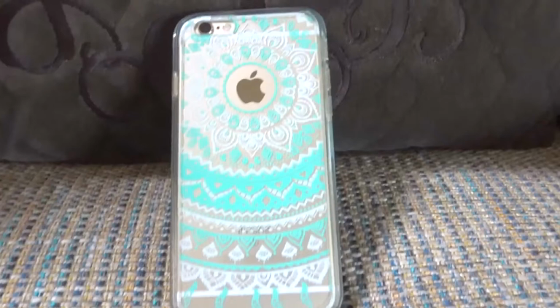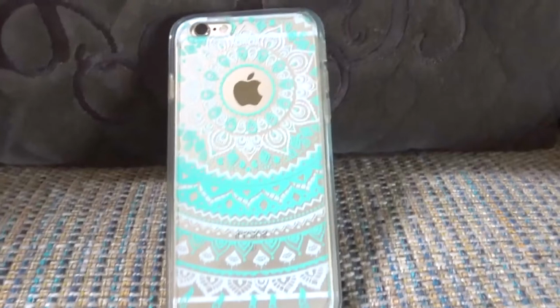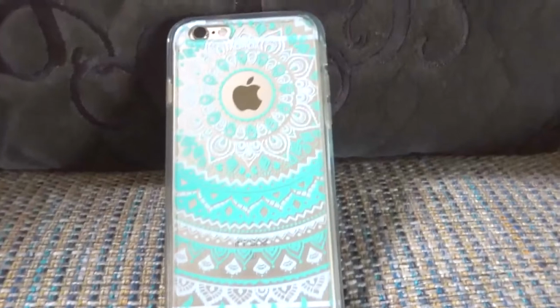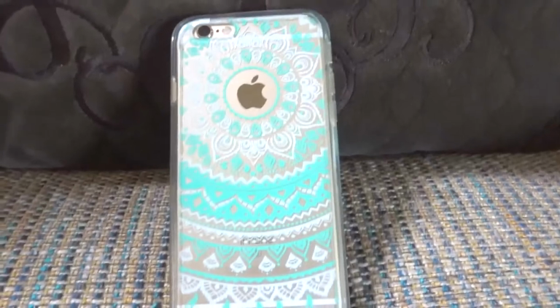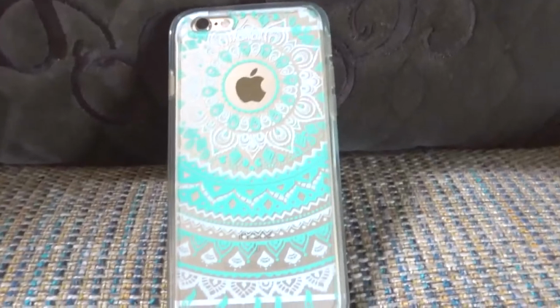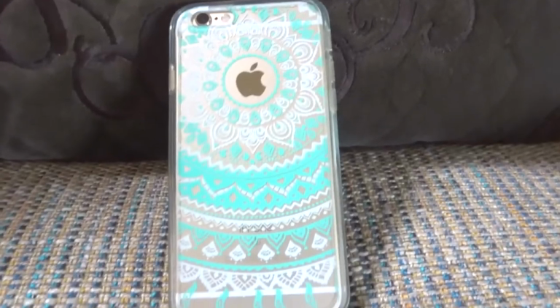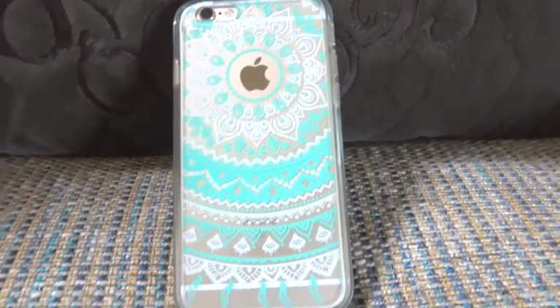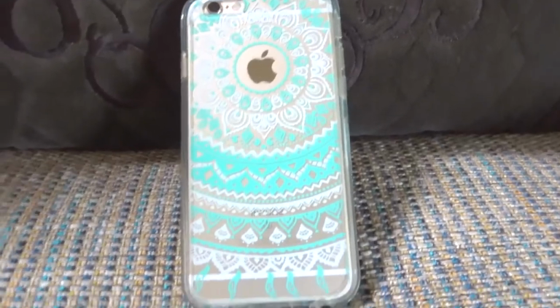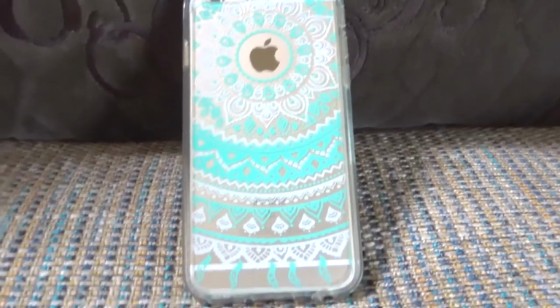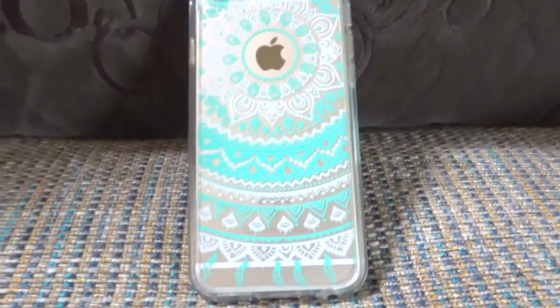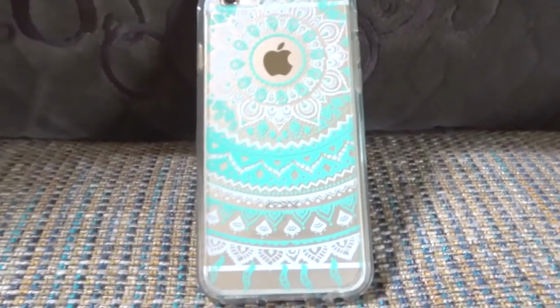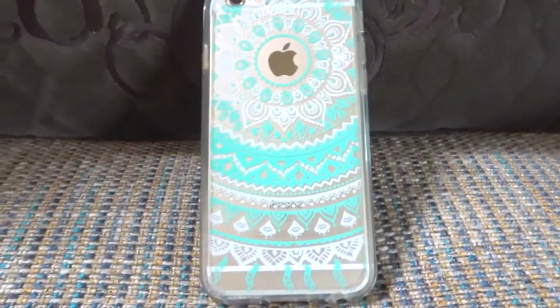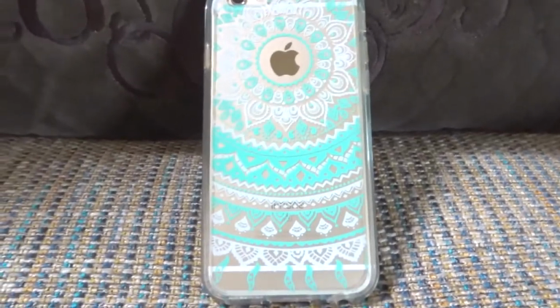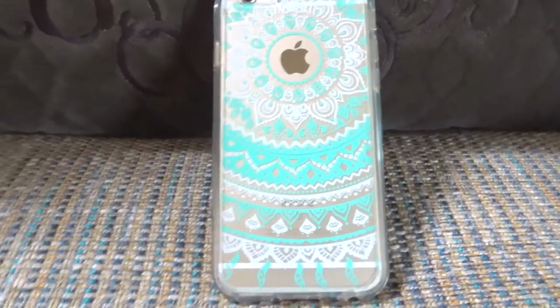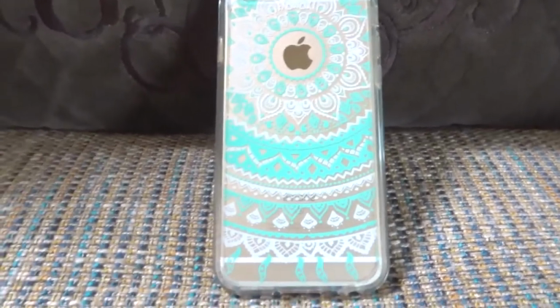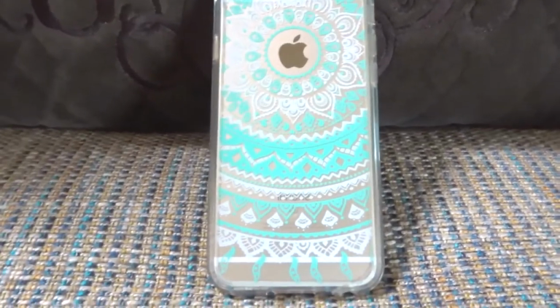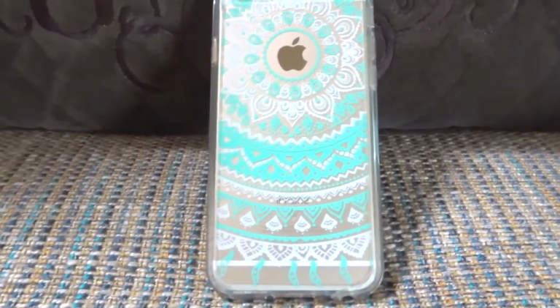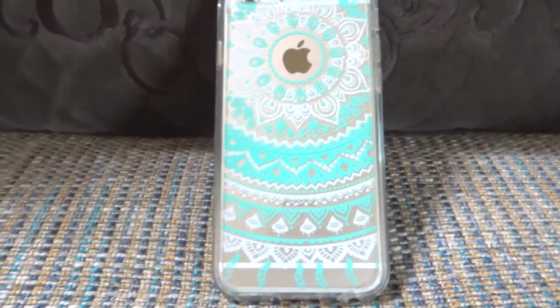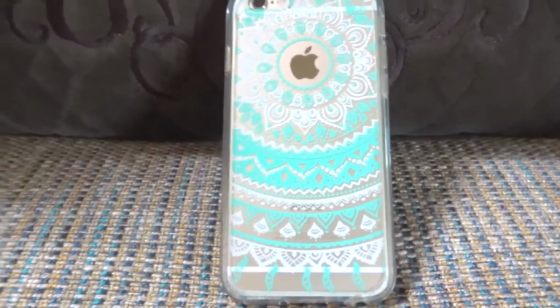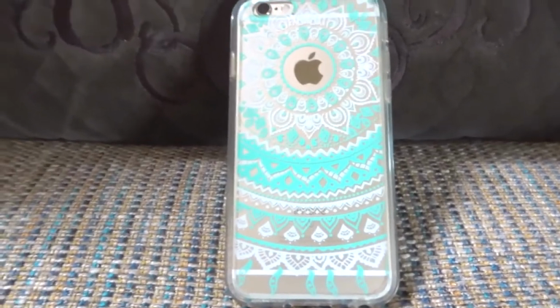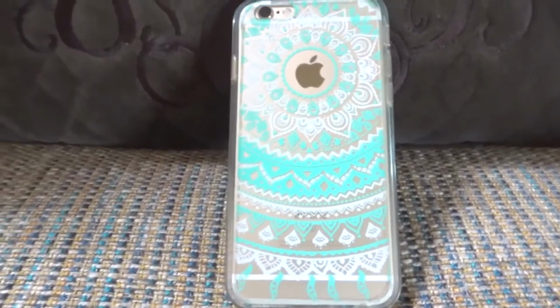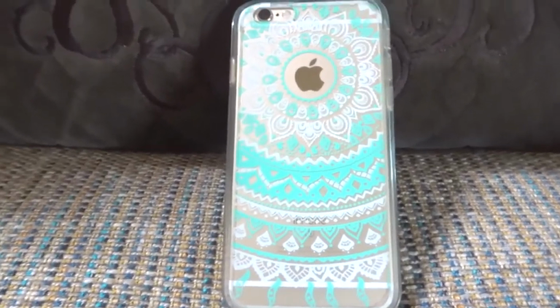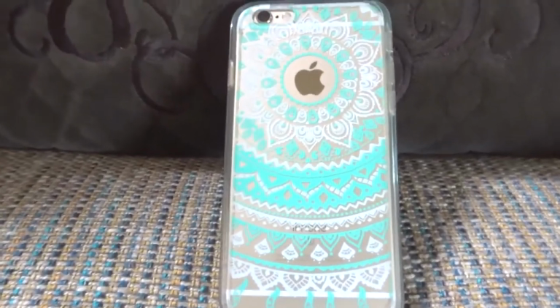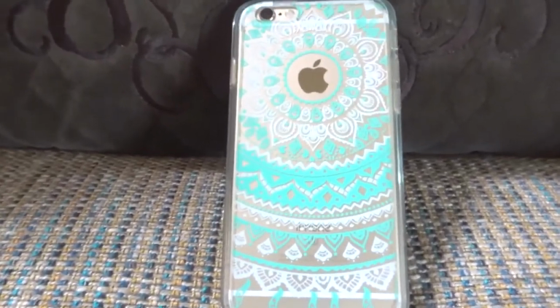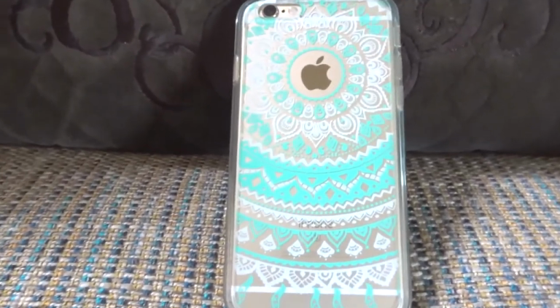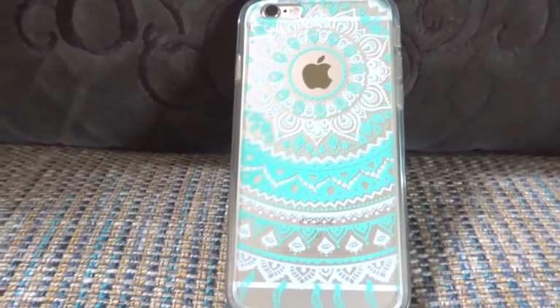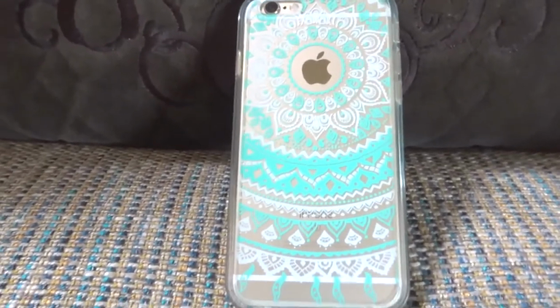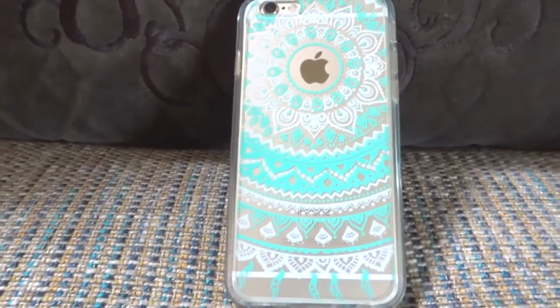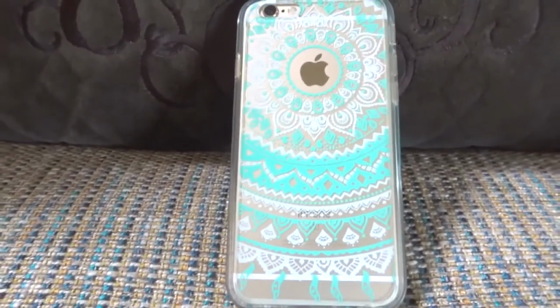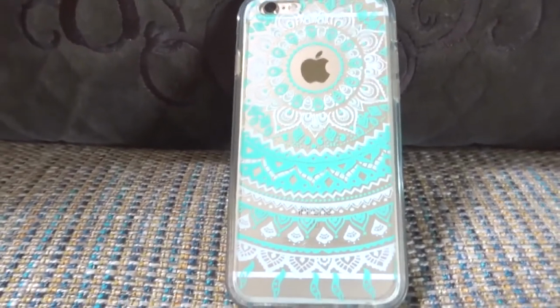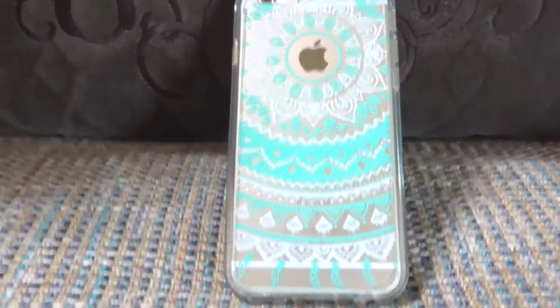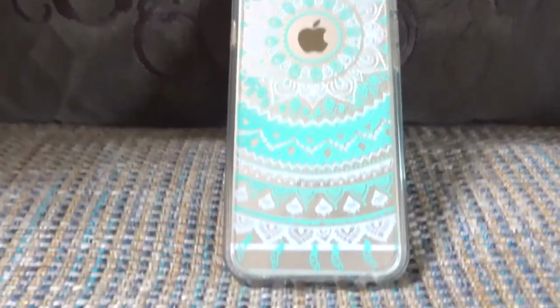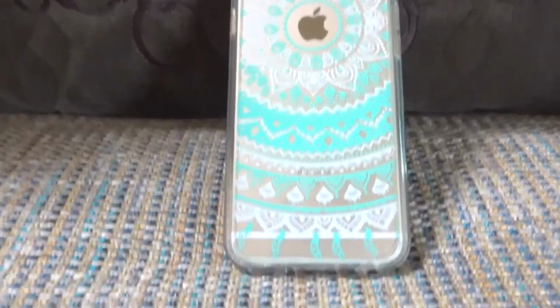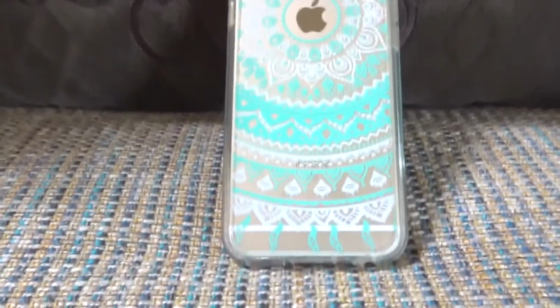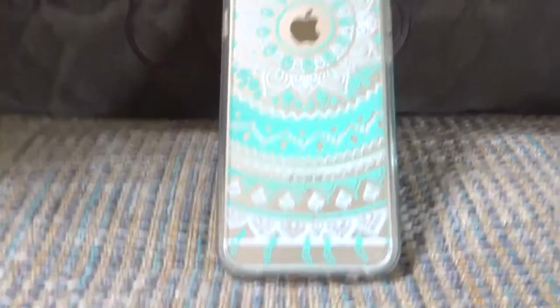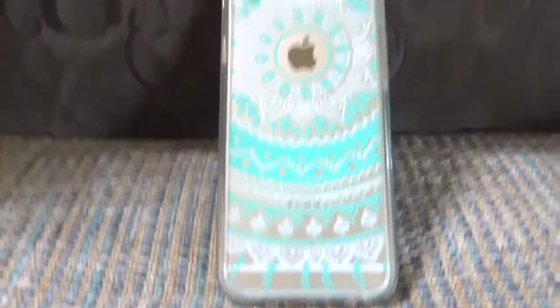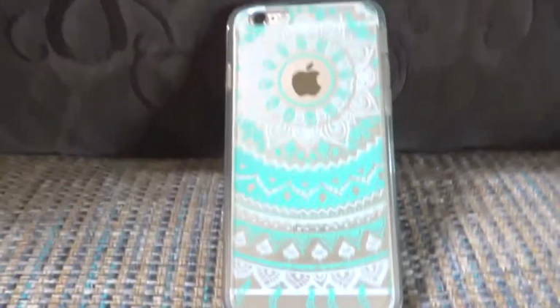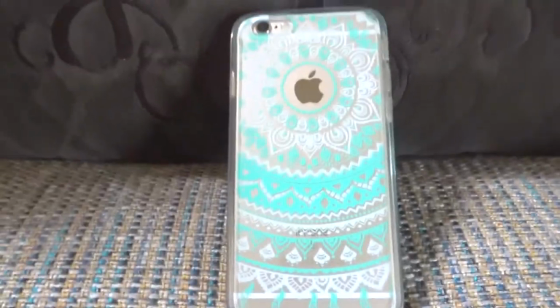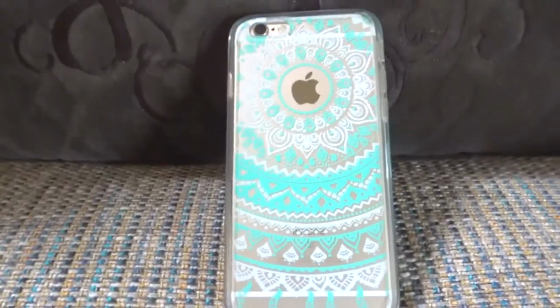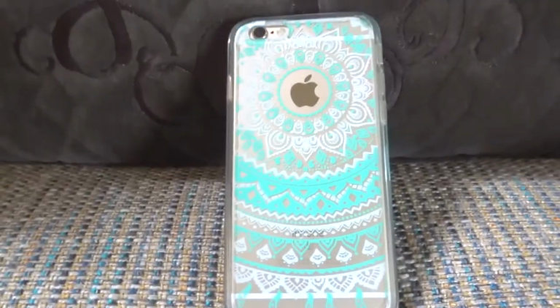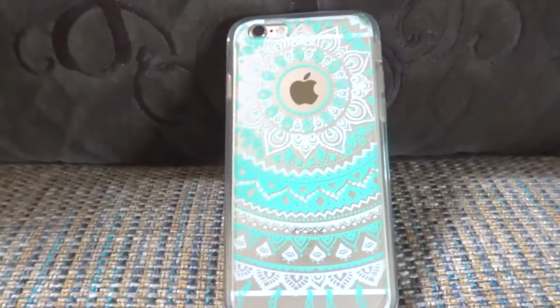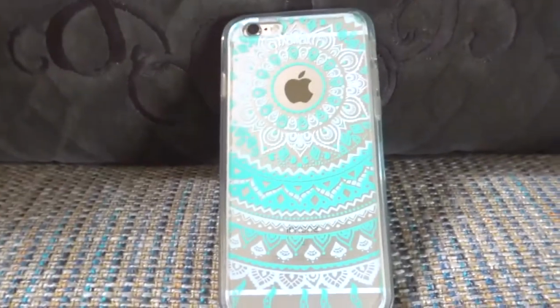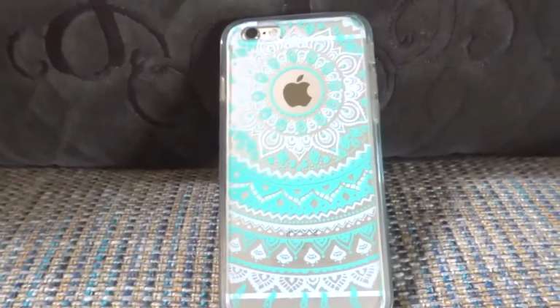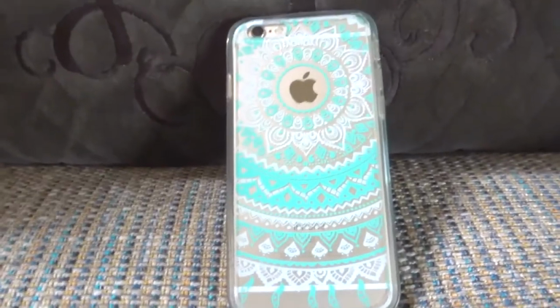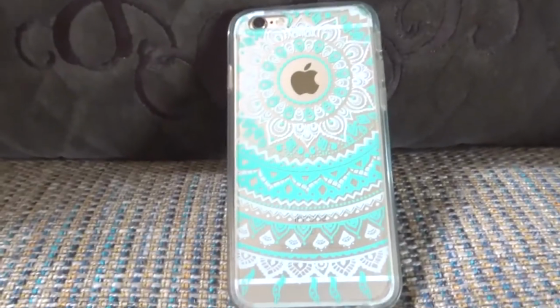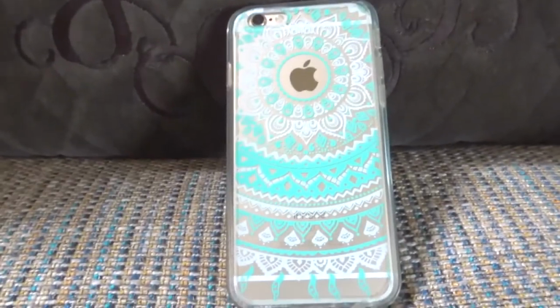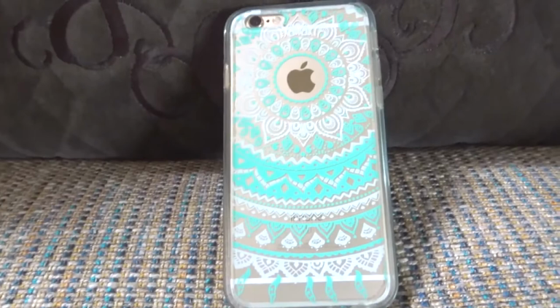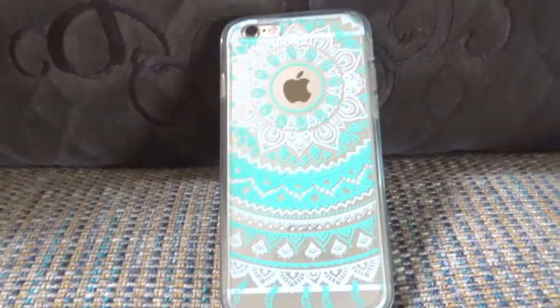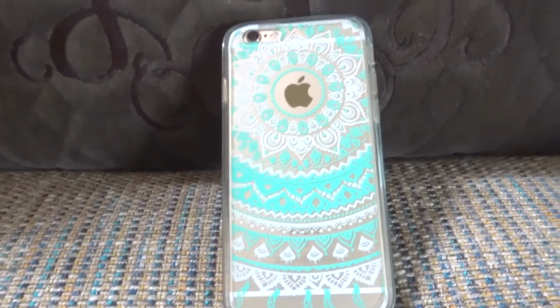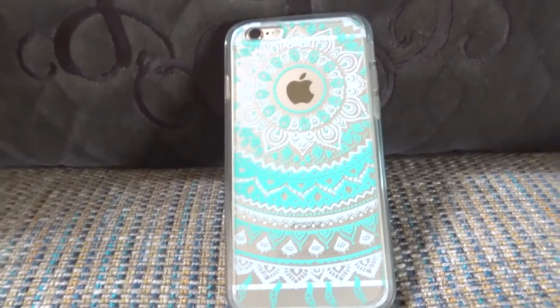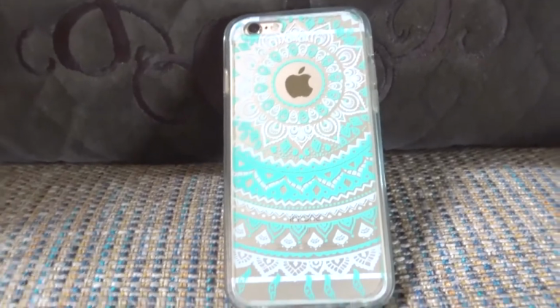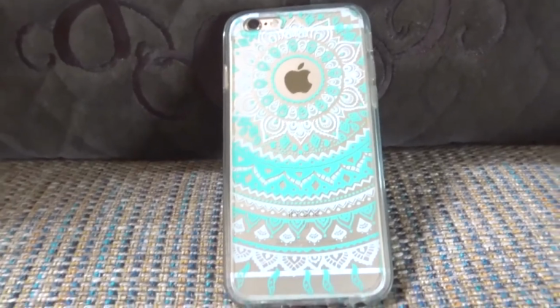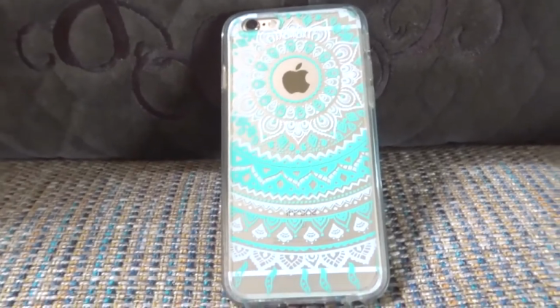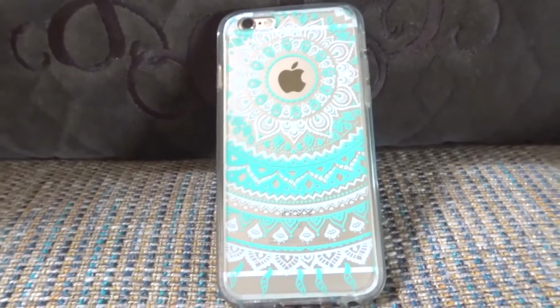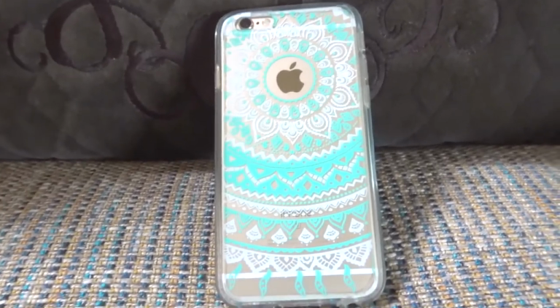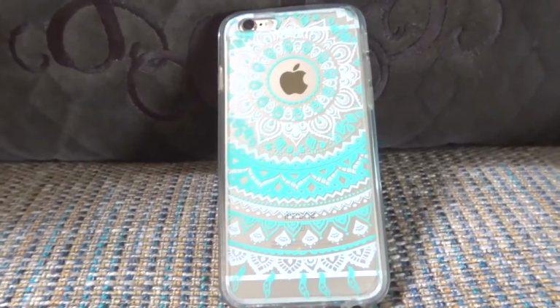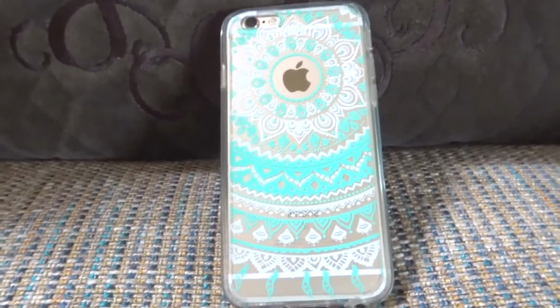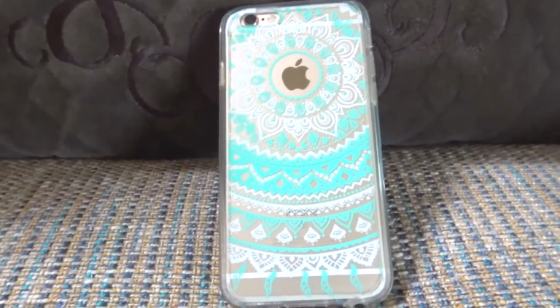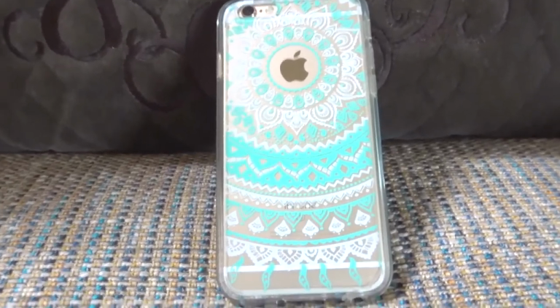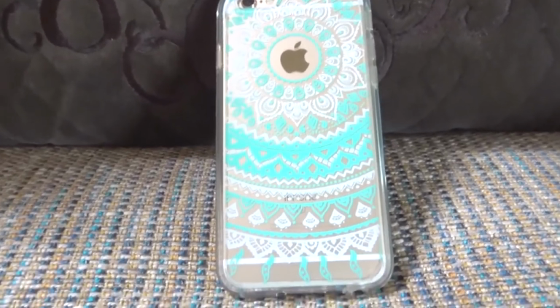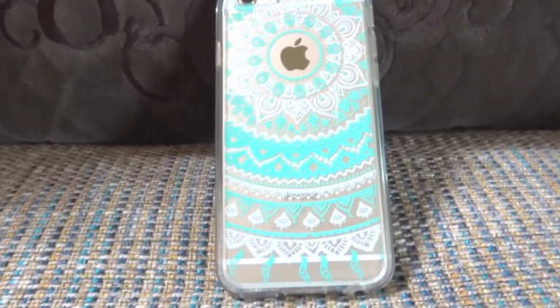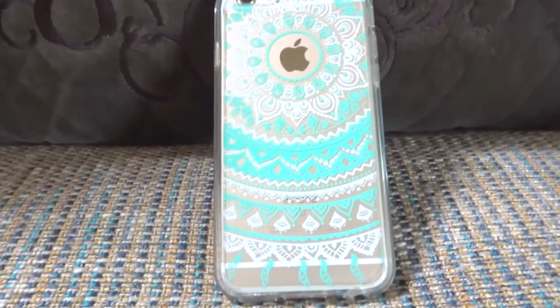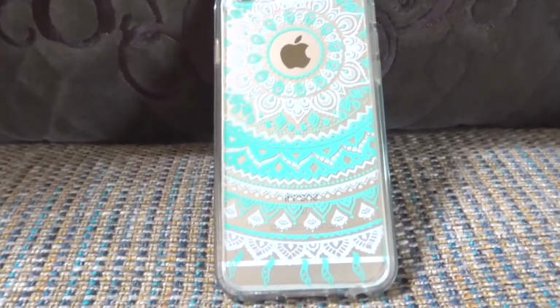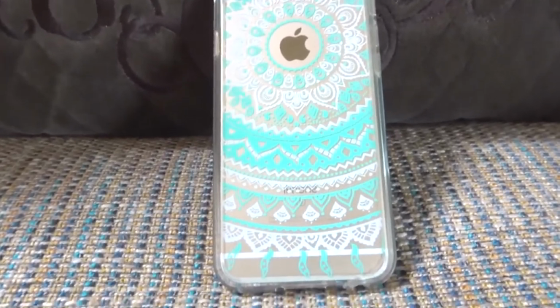Hi guys, welcome back to my channel. Today I'm going to share with you what is on my iPhone 6s.